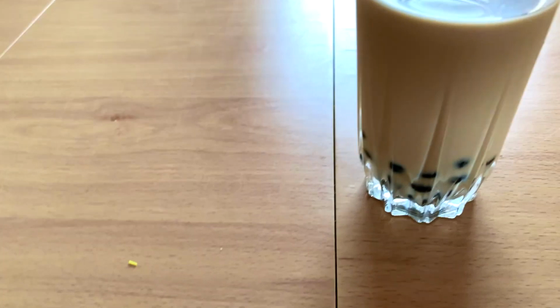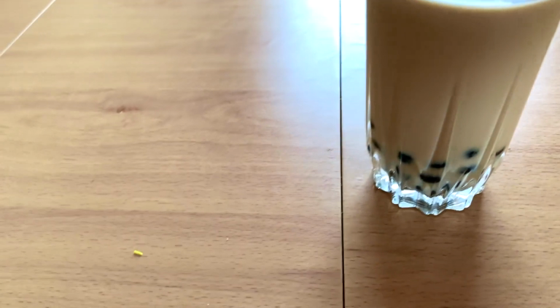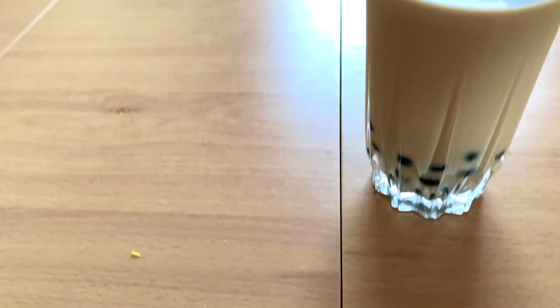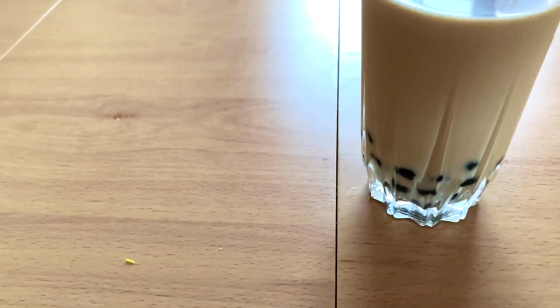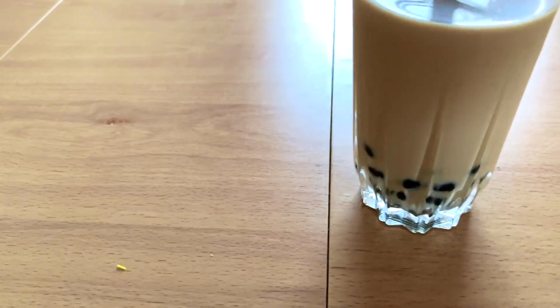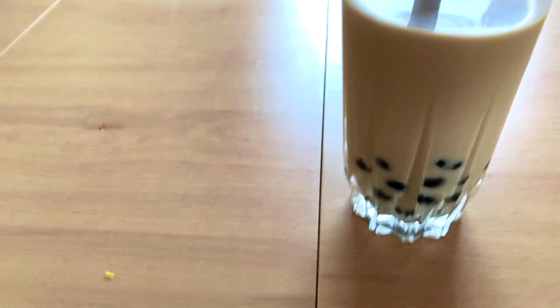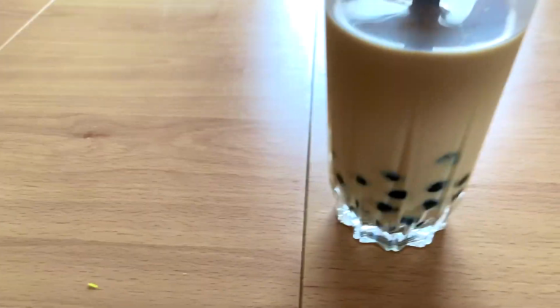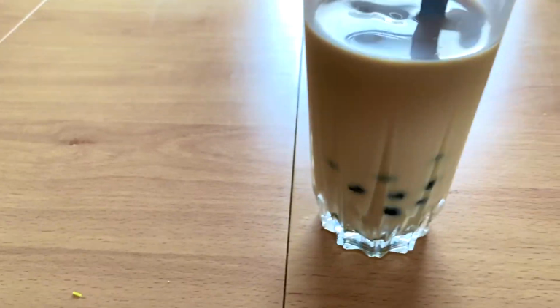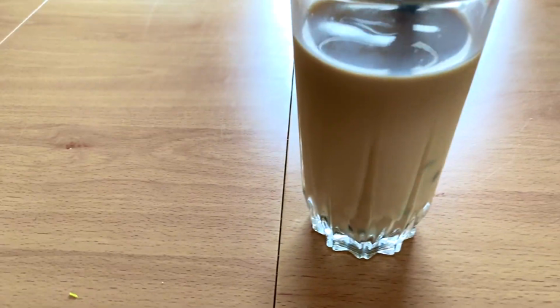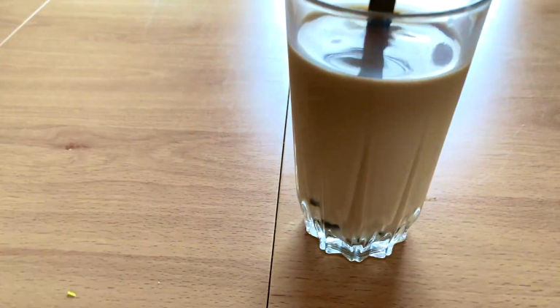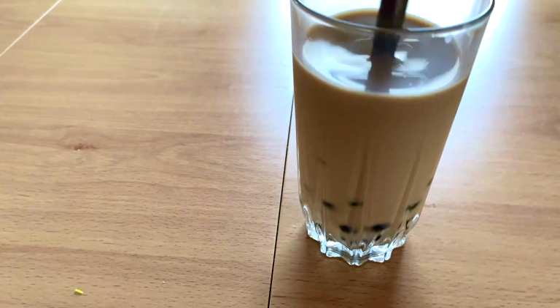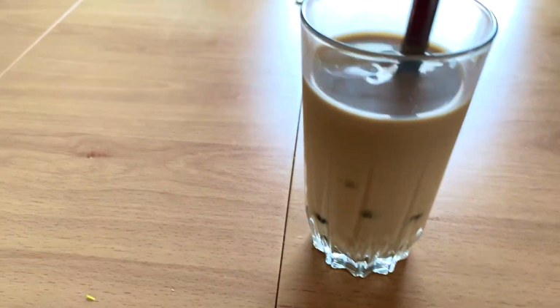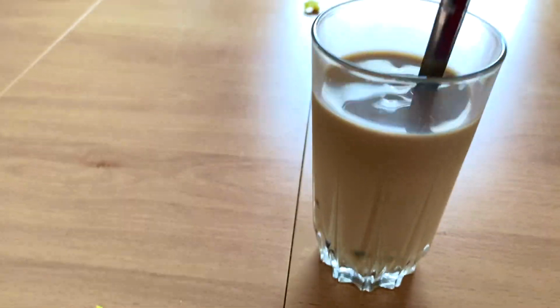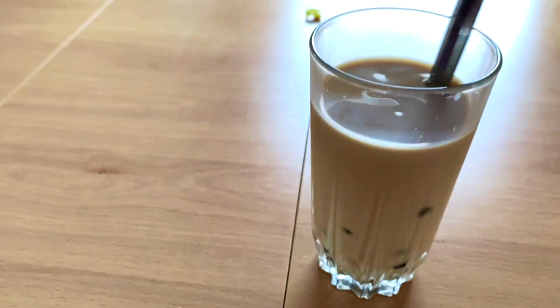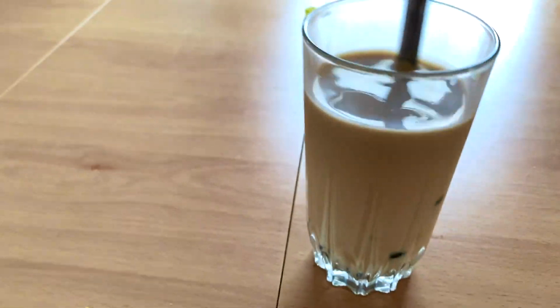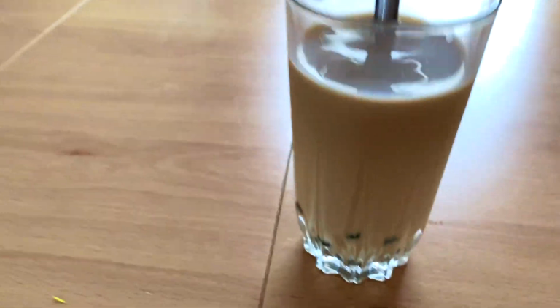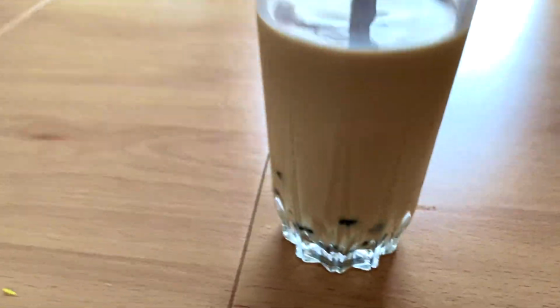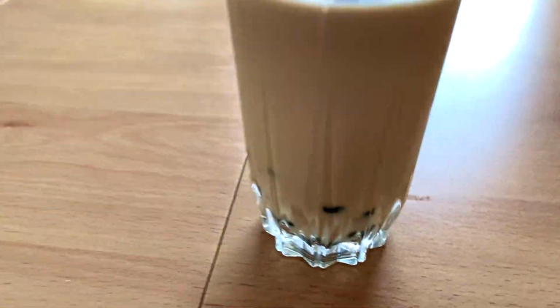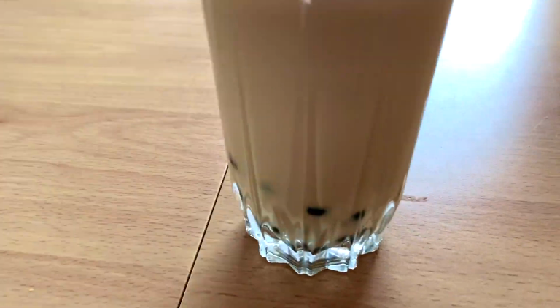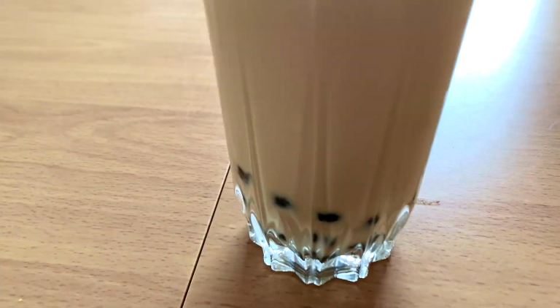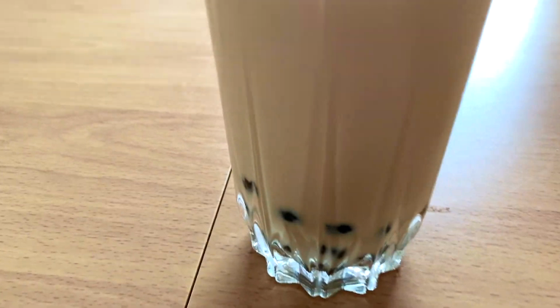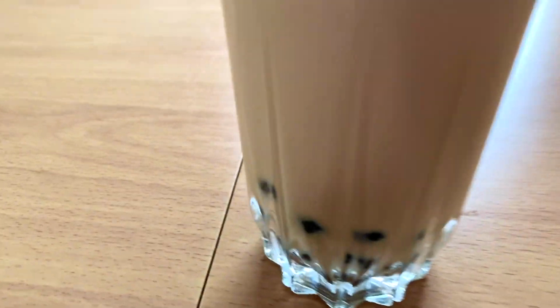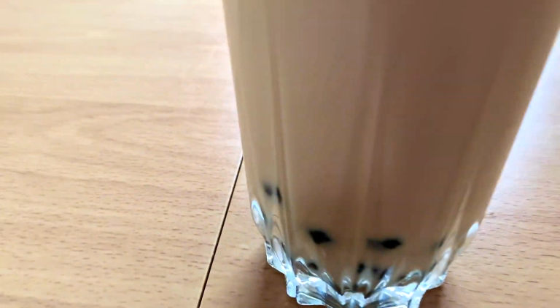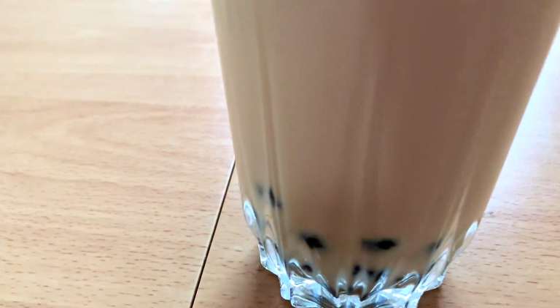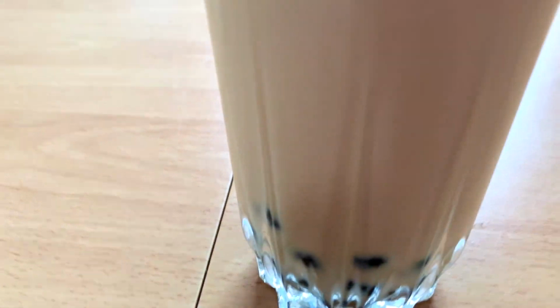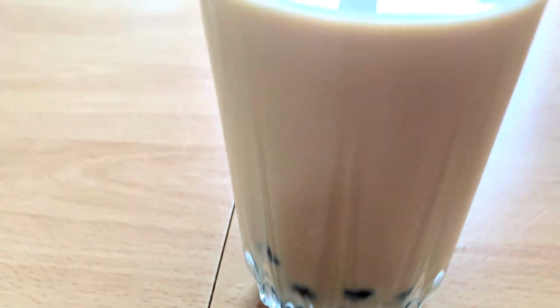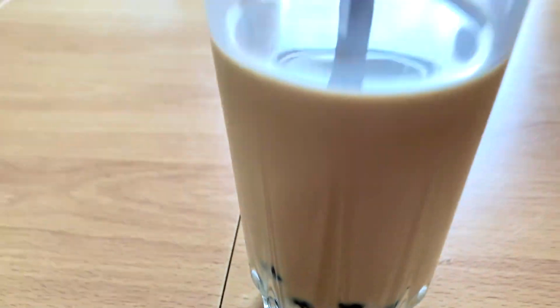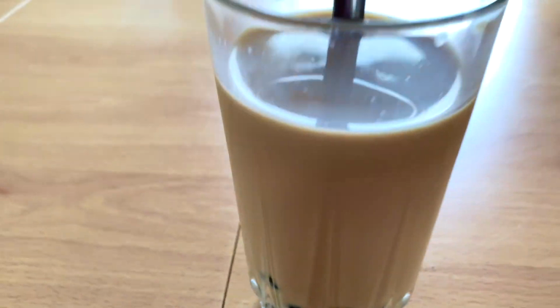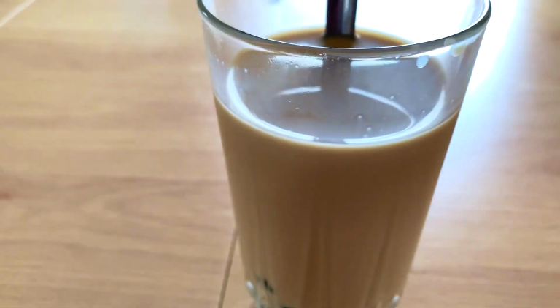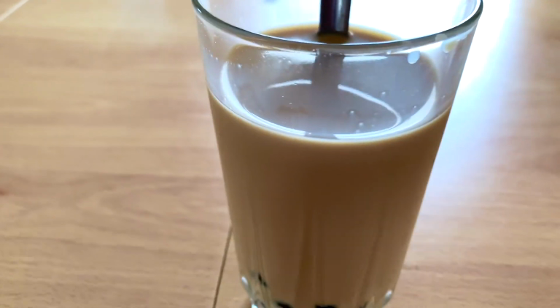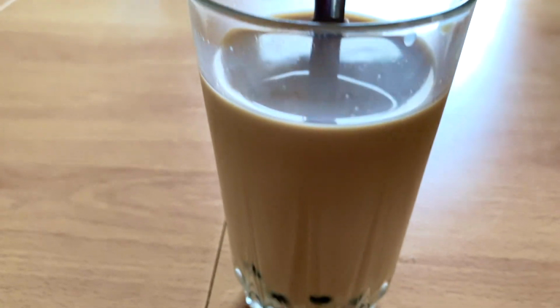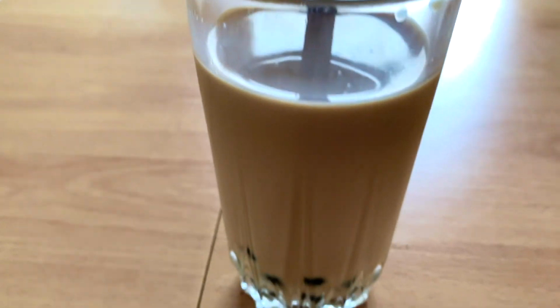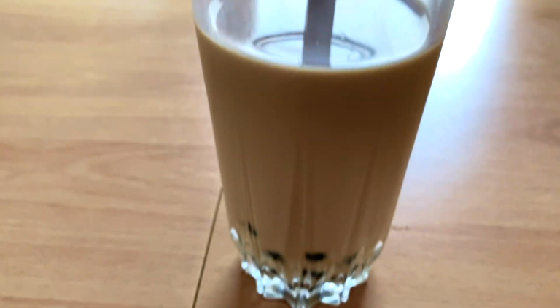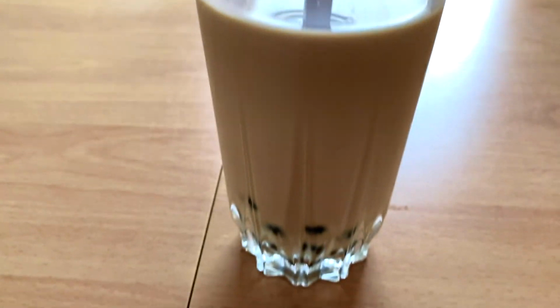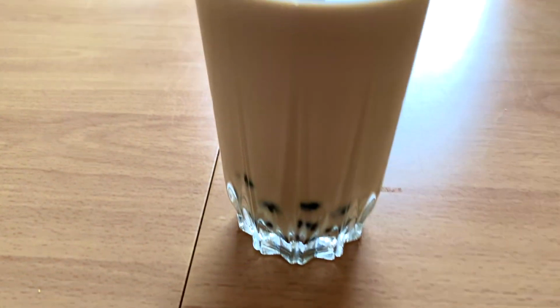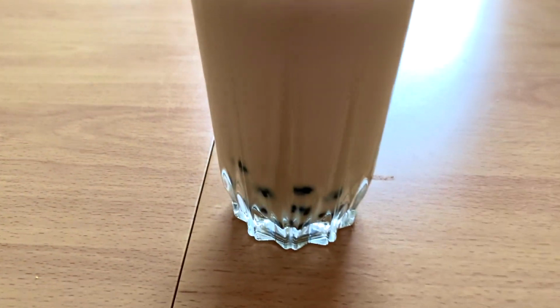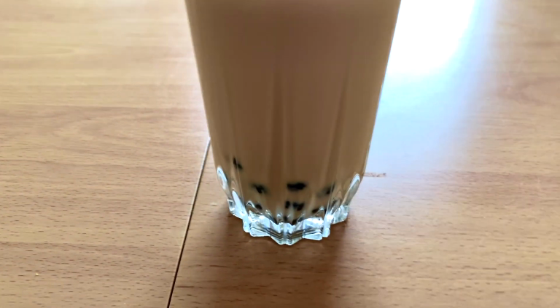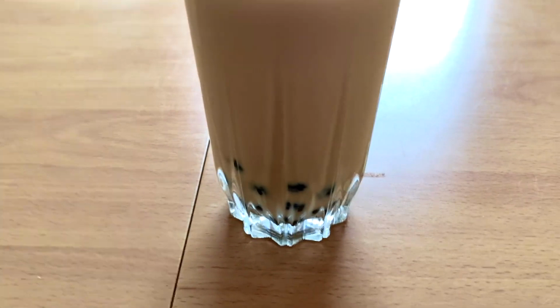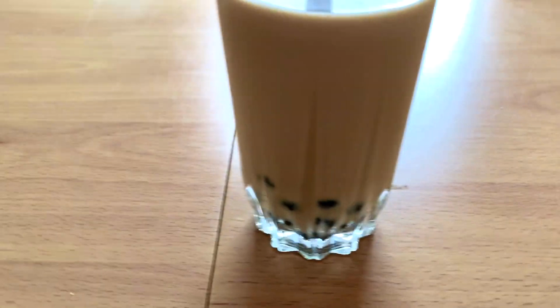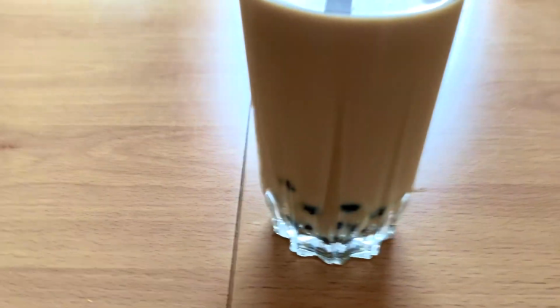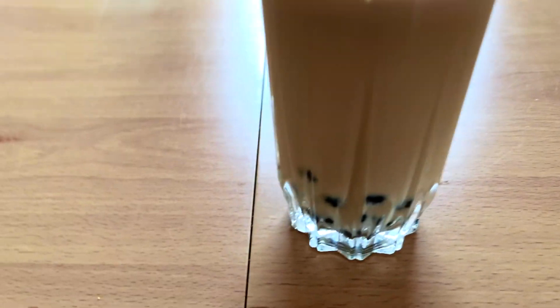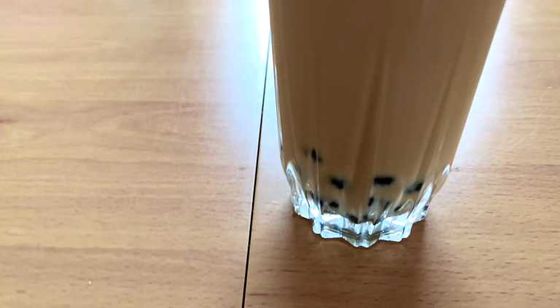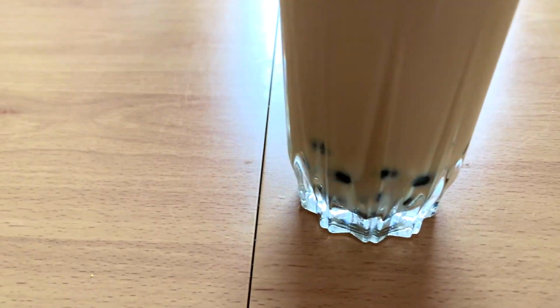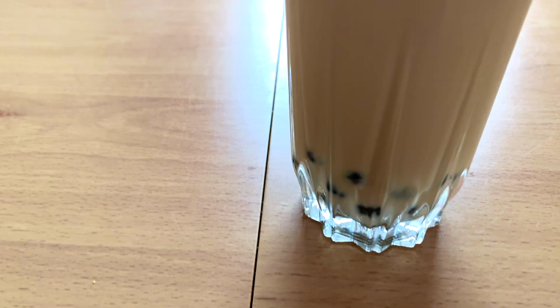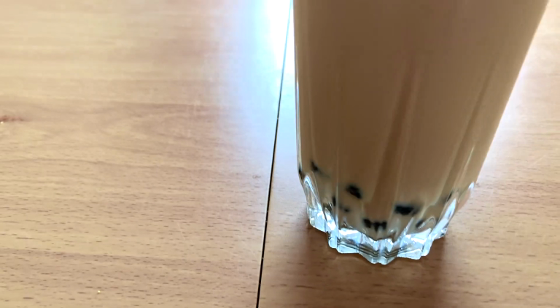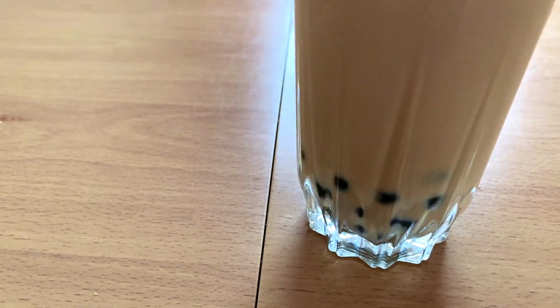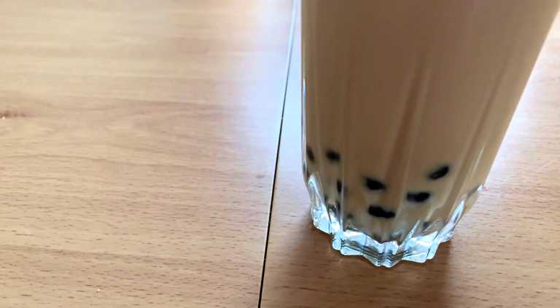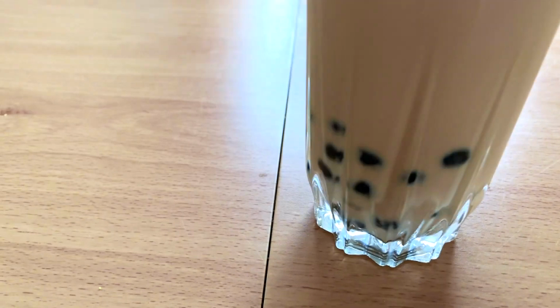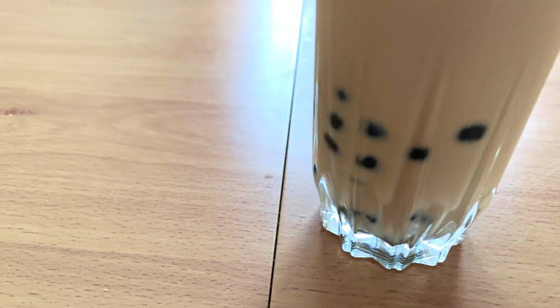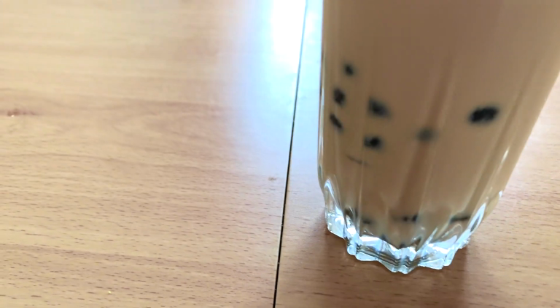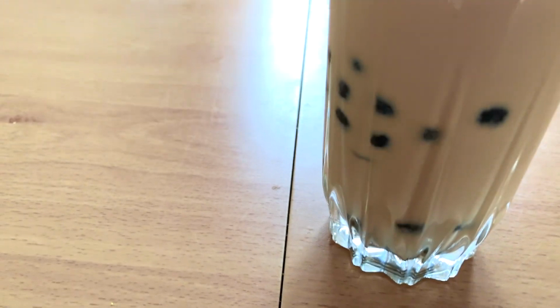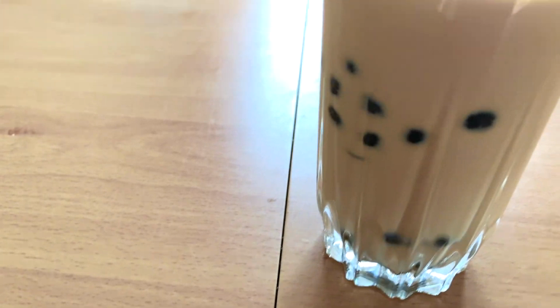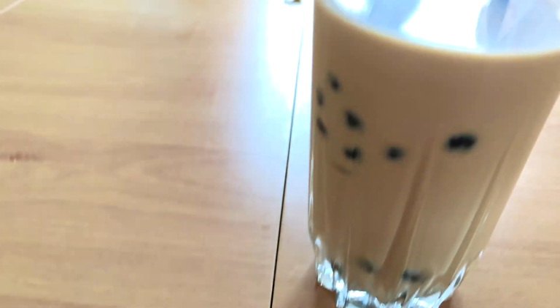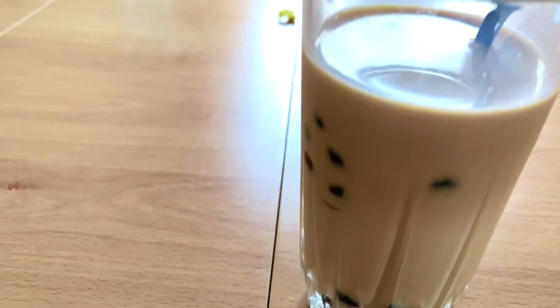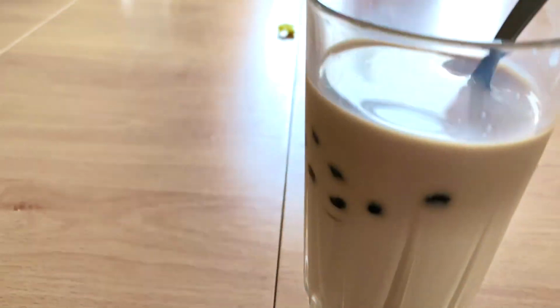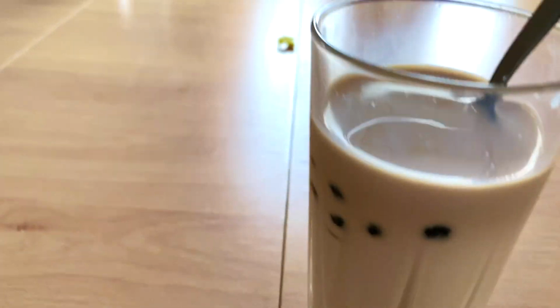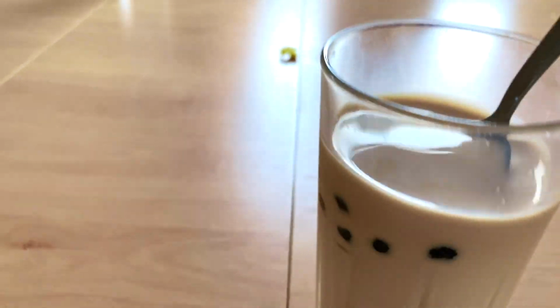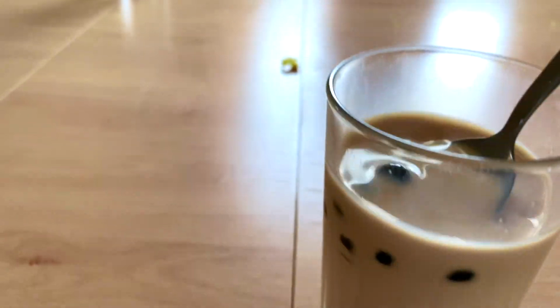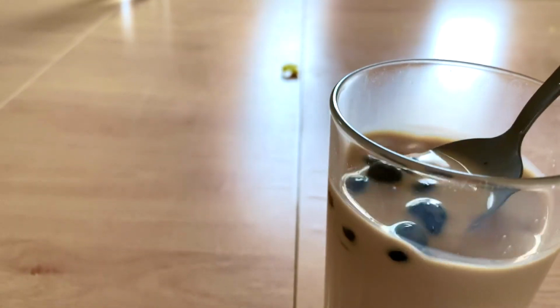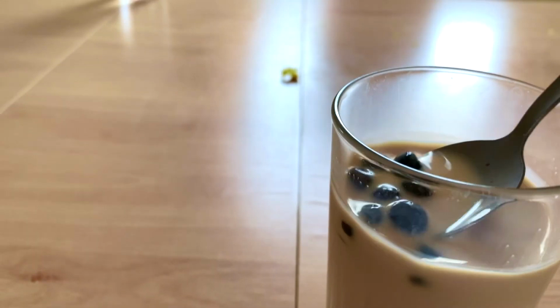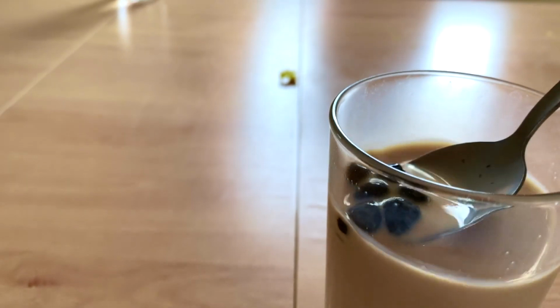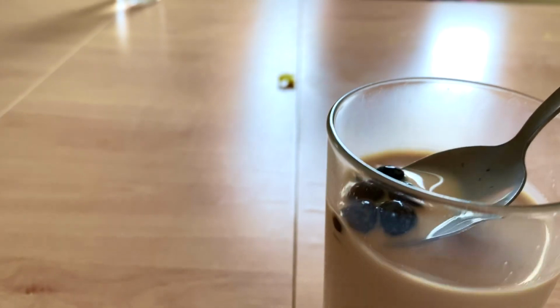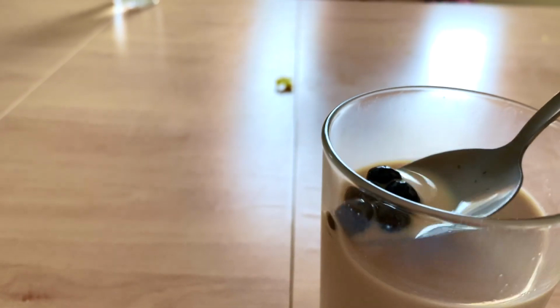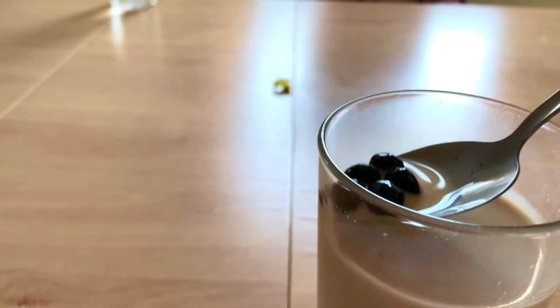Homemade bubble tea — yummy, look at that, there's the tapioca pearls.